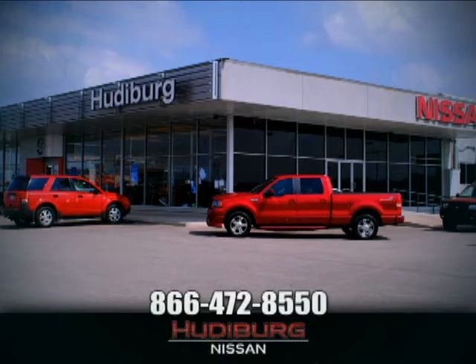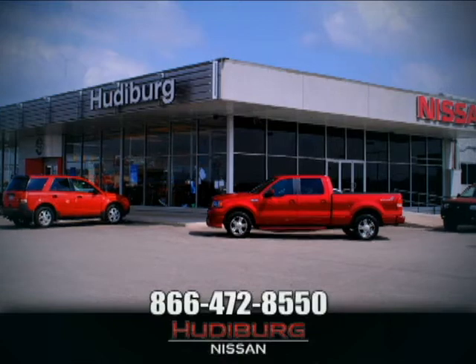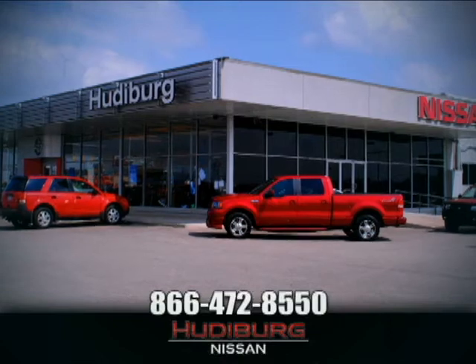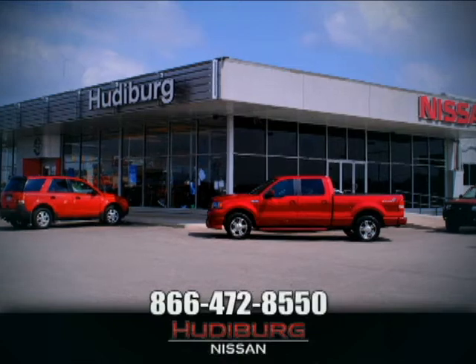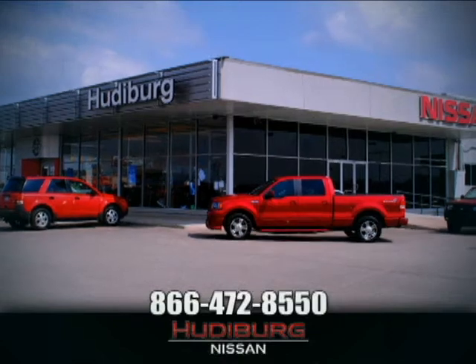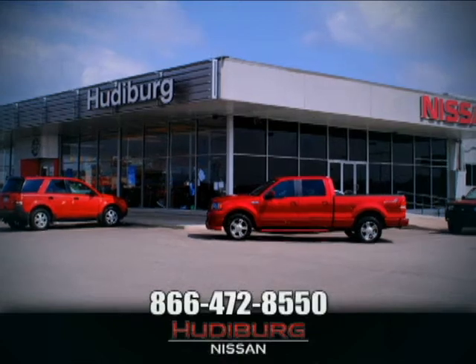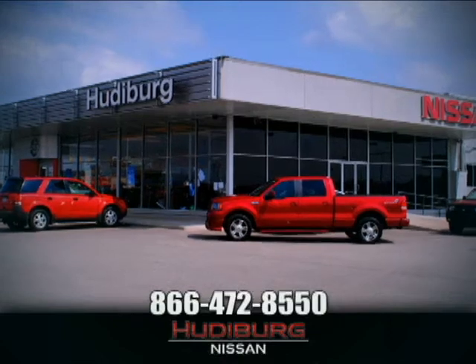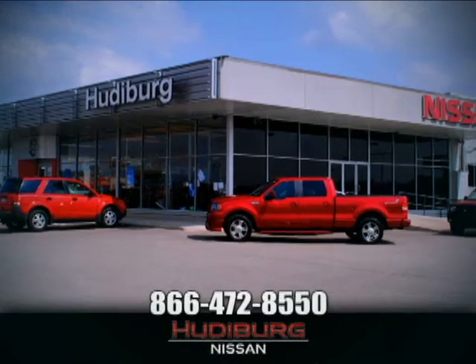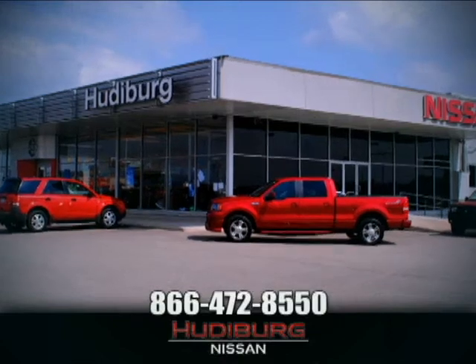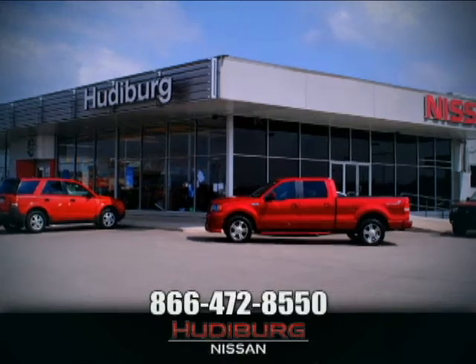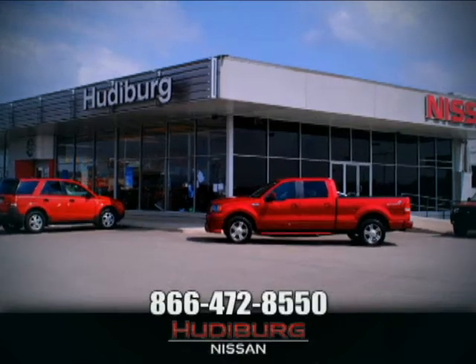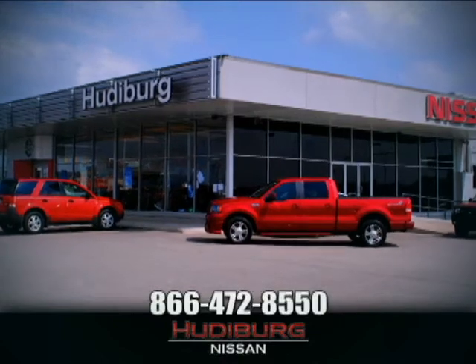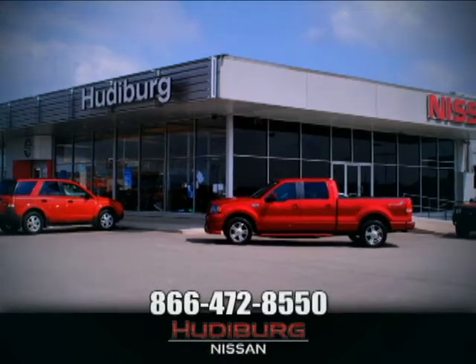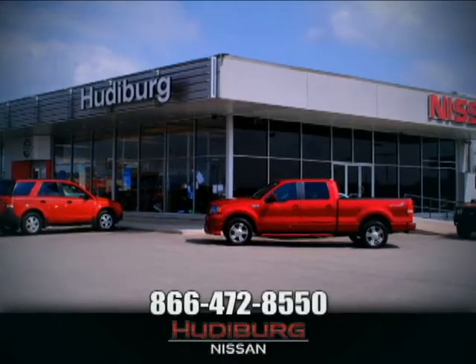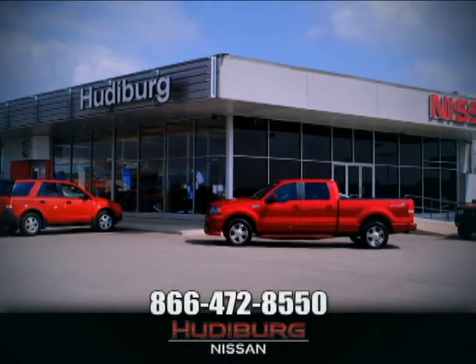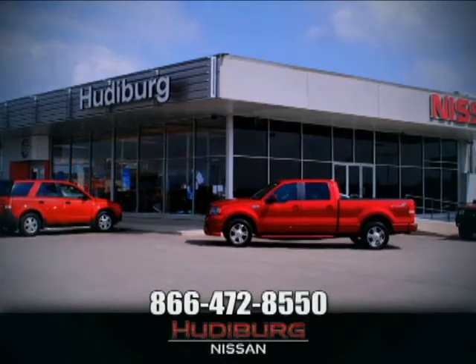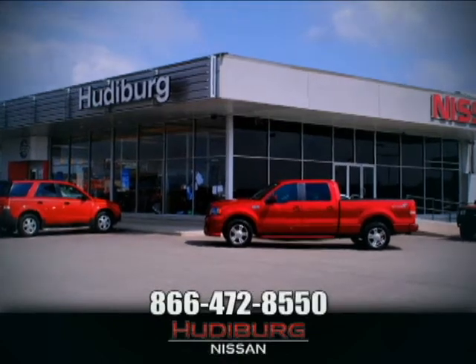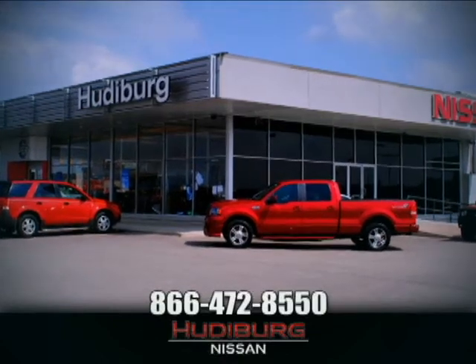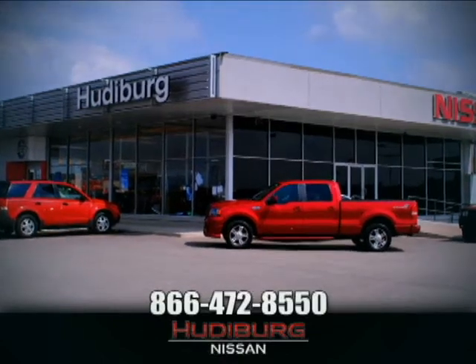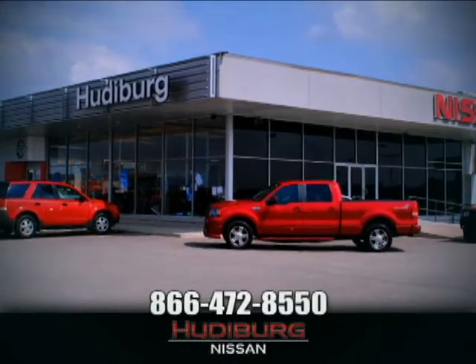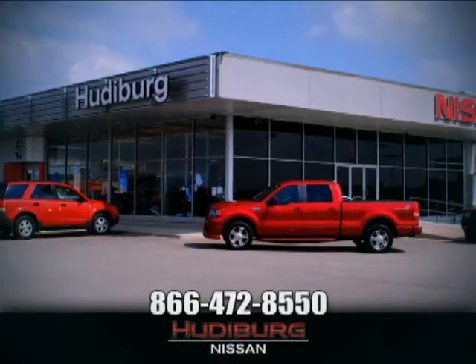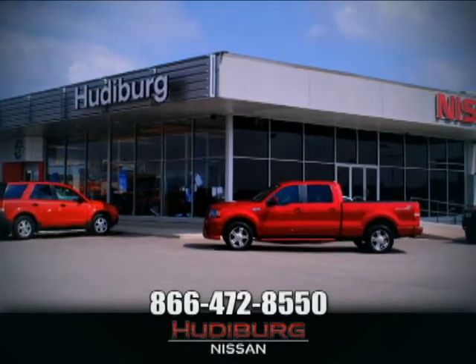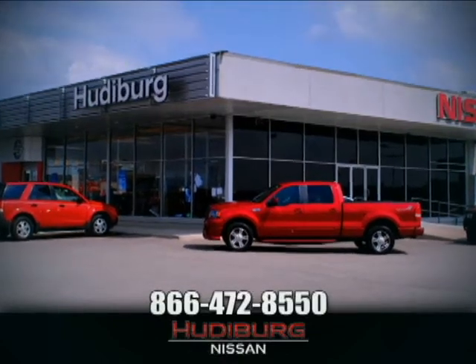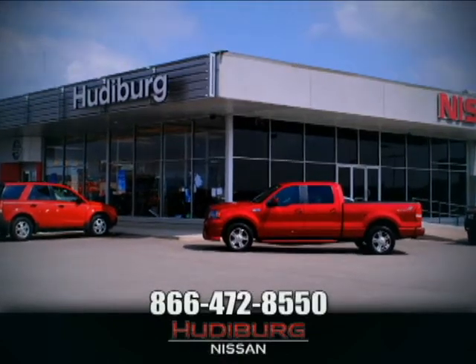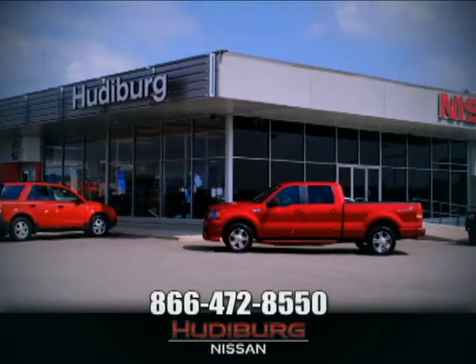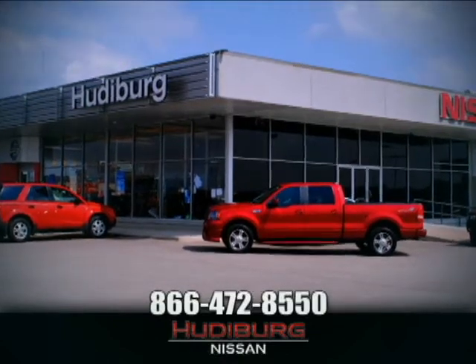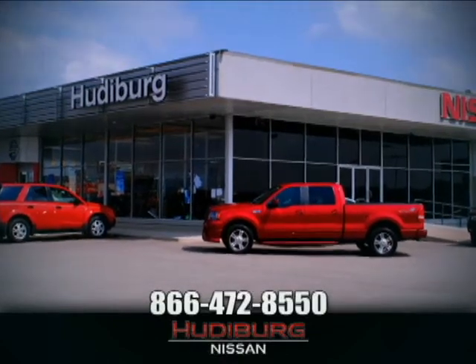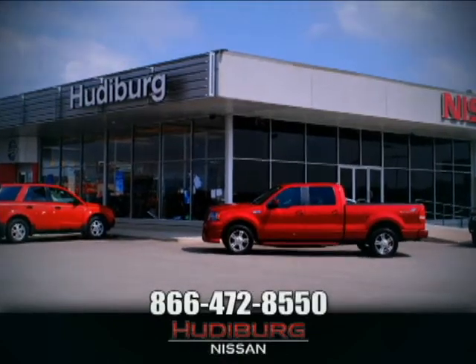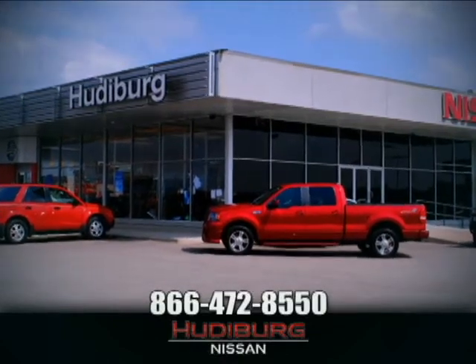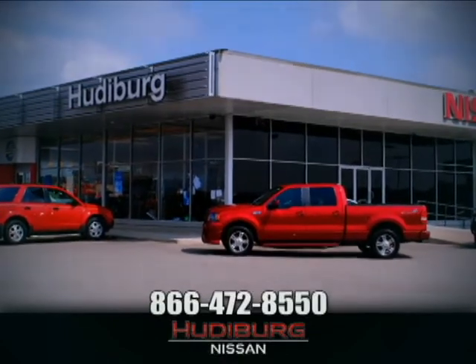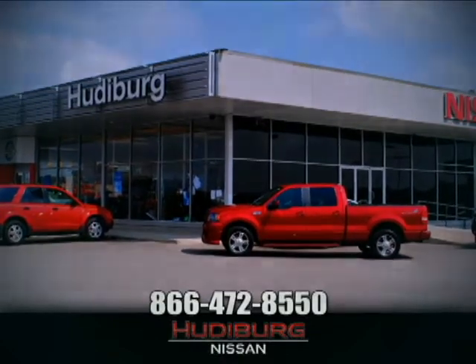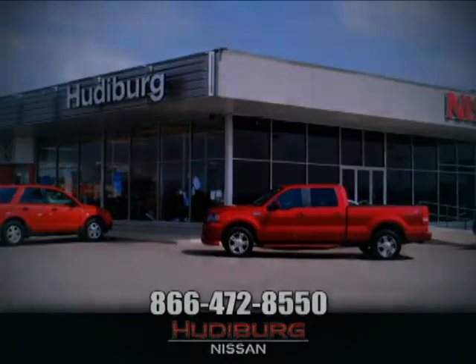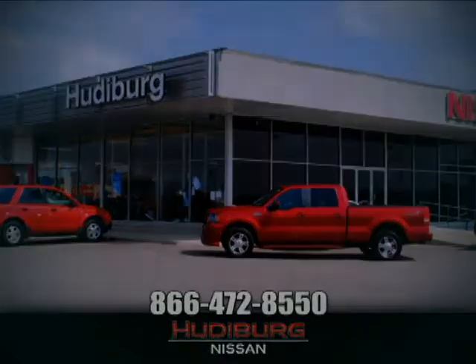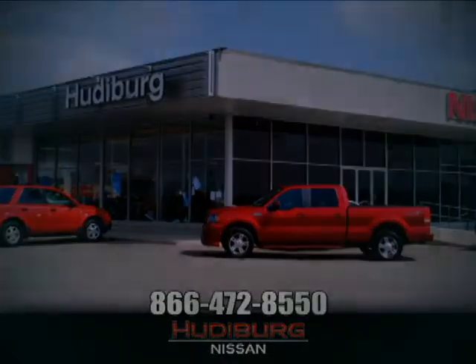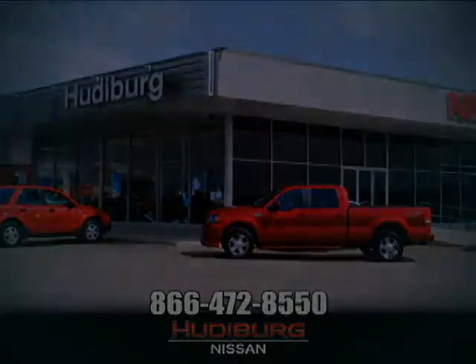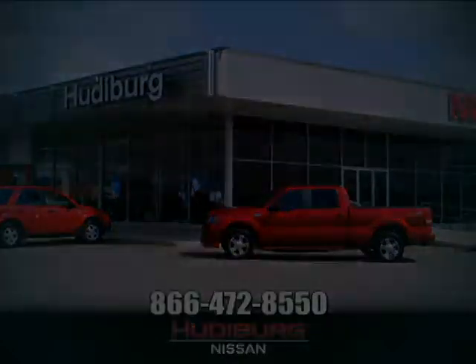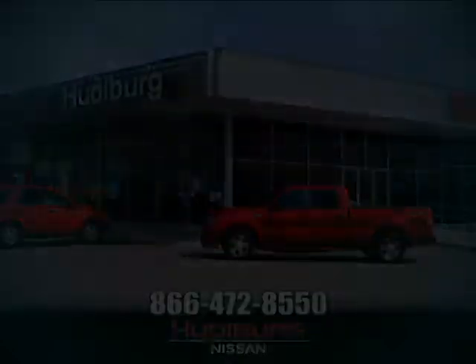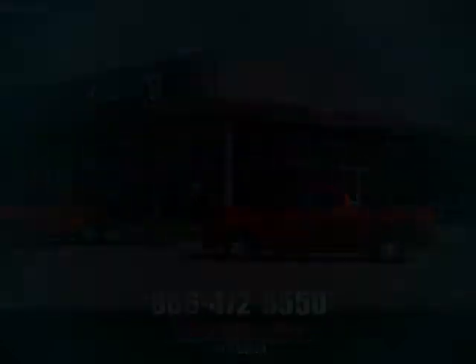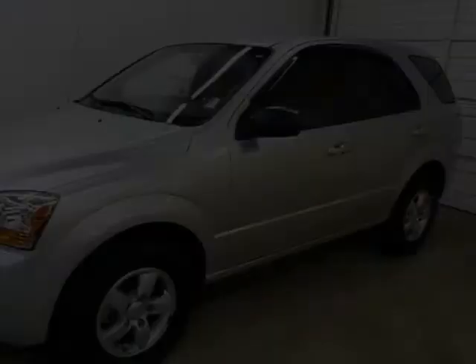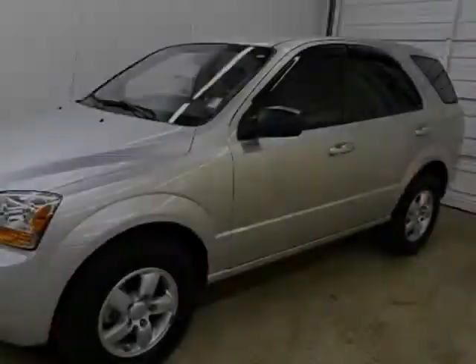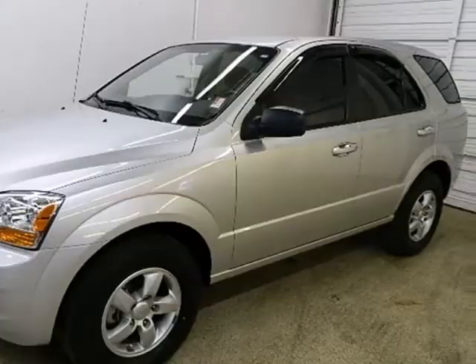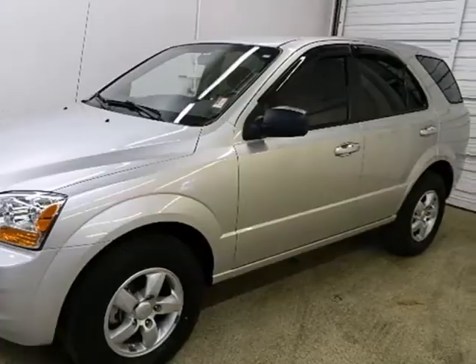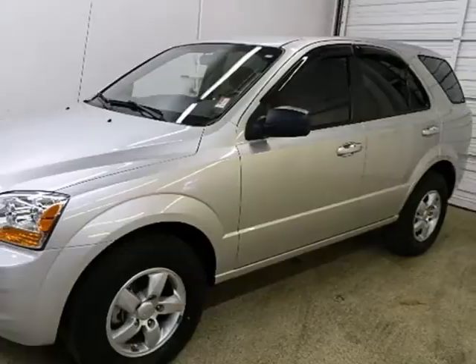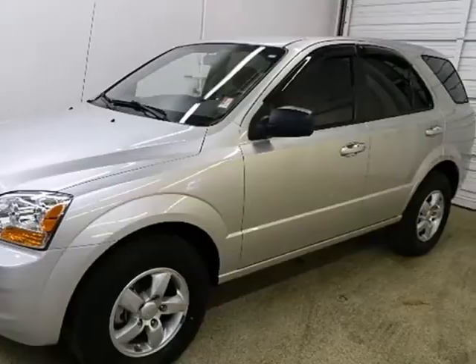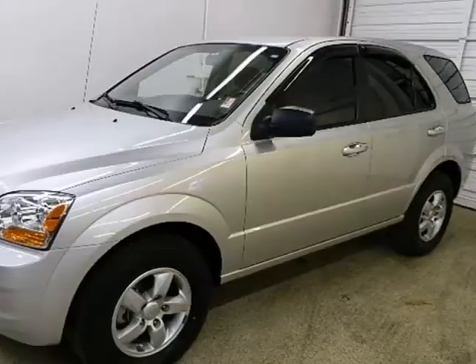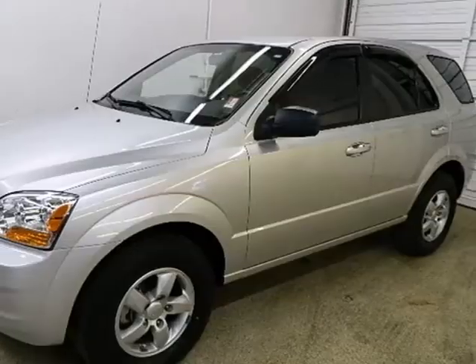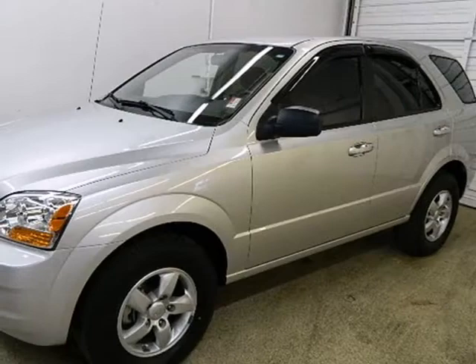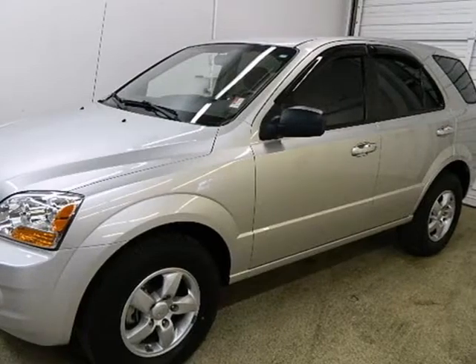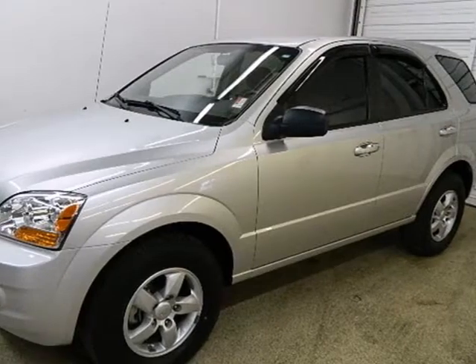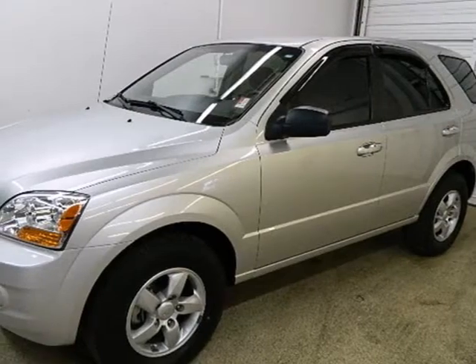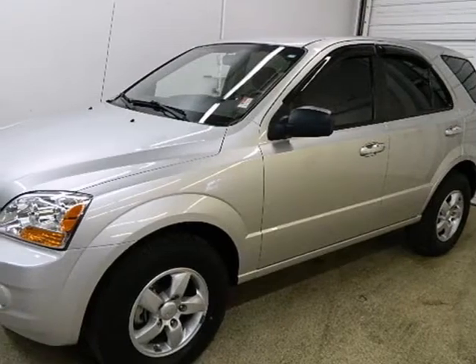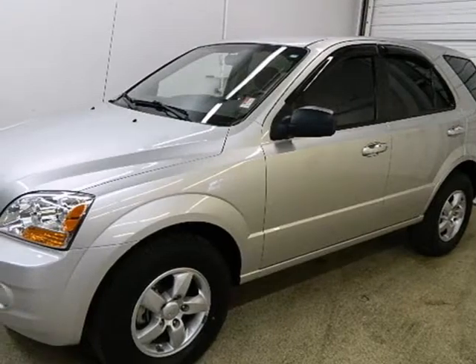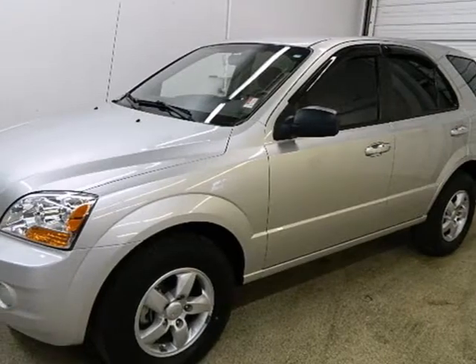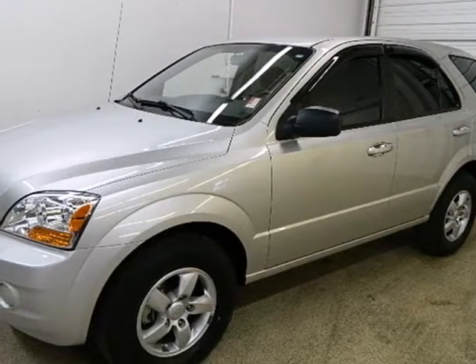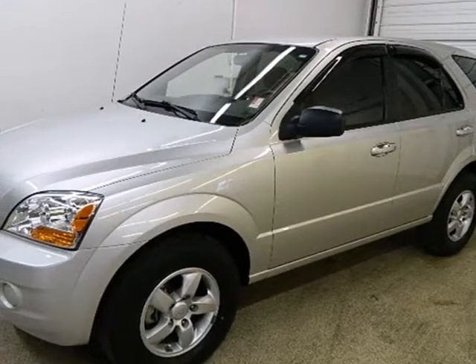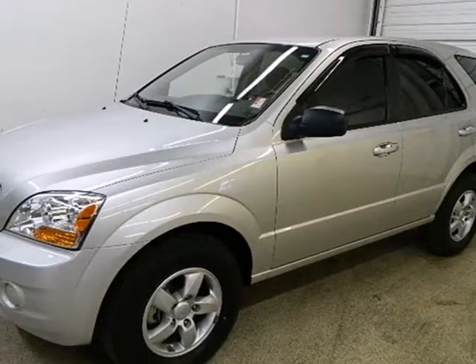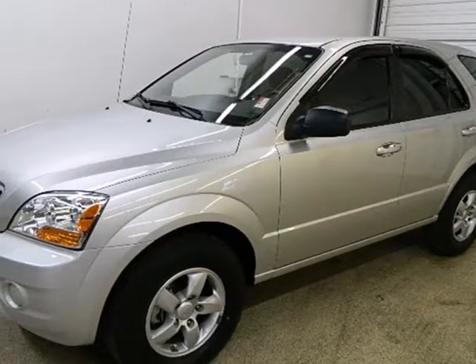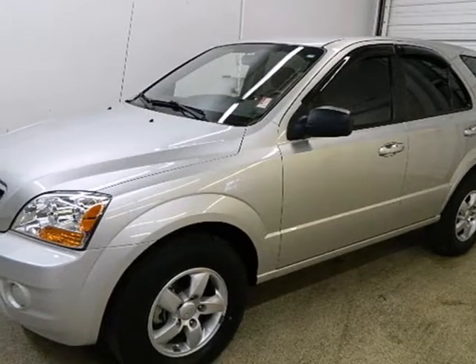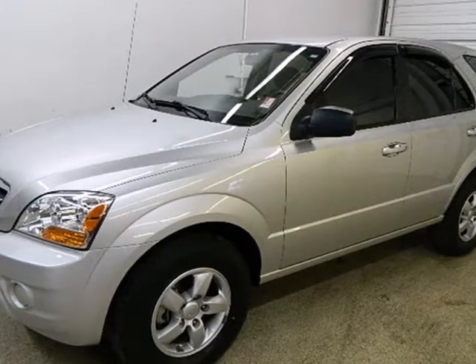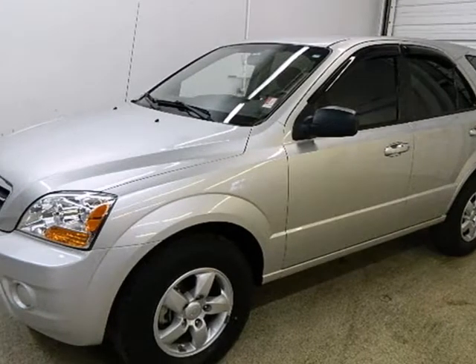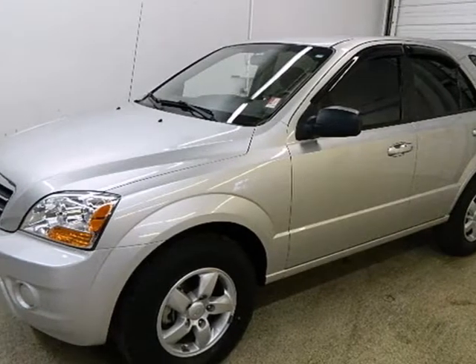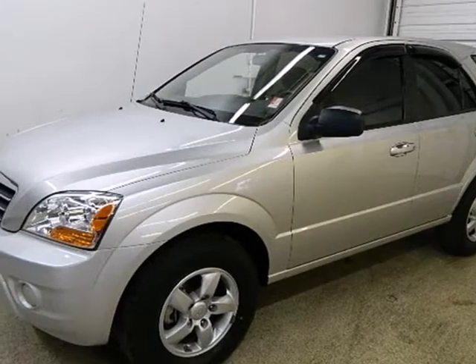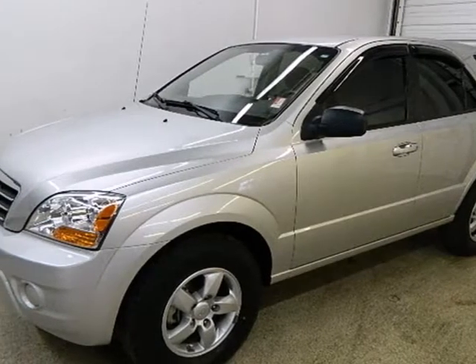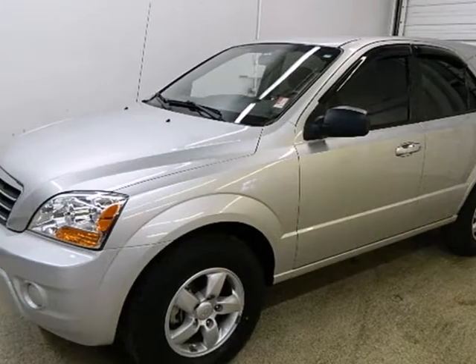At Hudiburg Nissan, we'll give you more. It's a 2008 Kia Sorento.